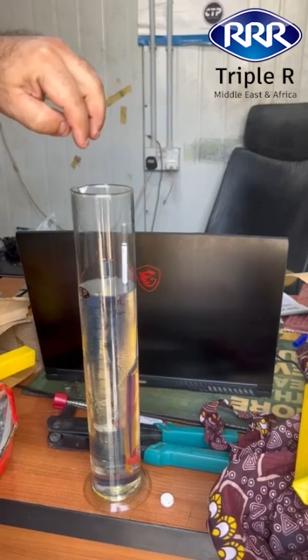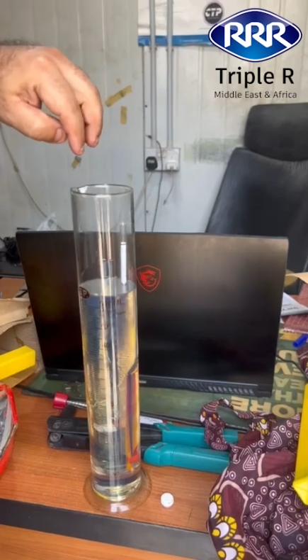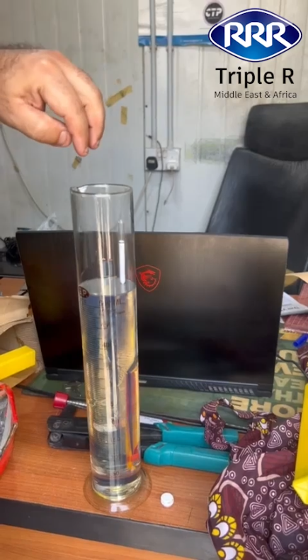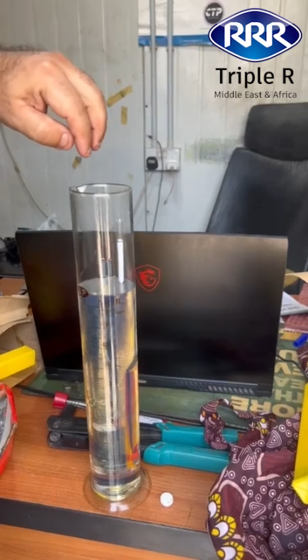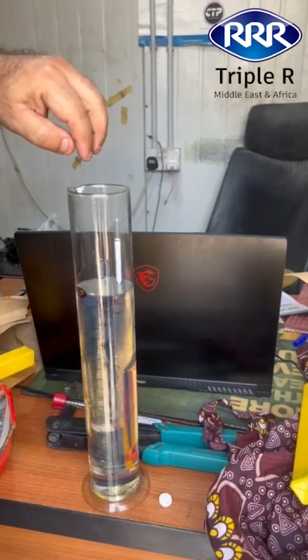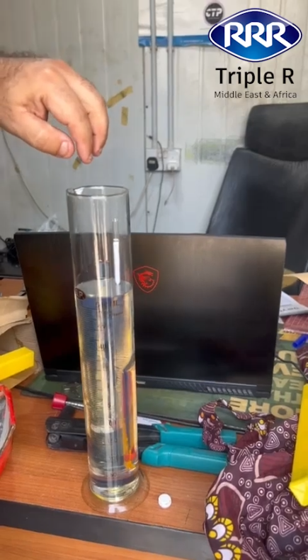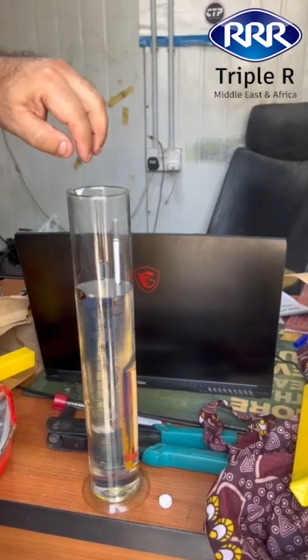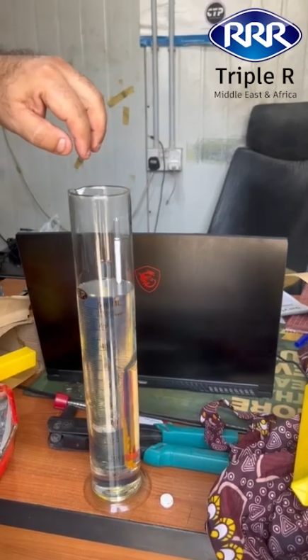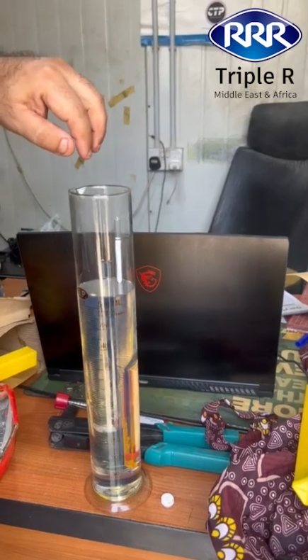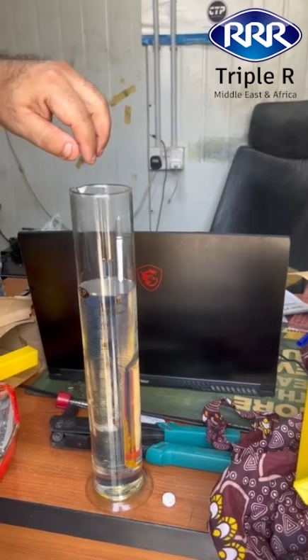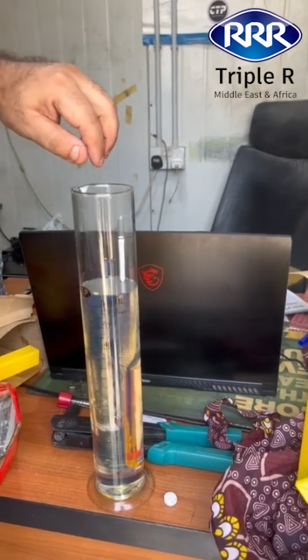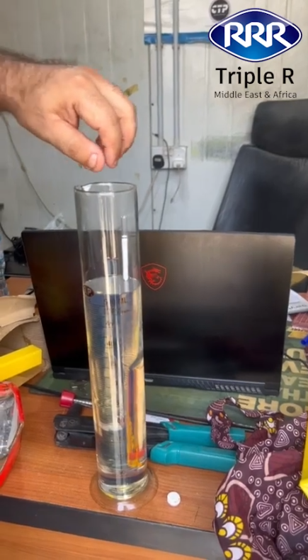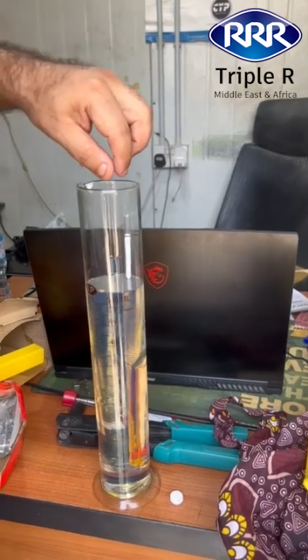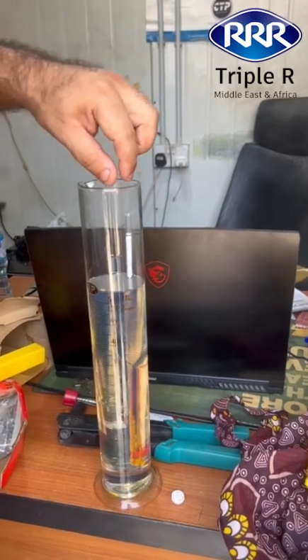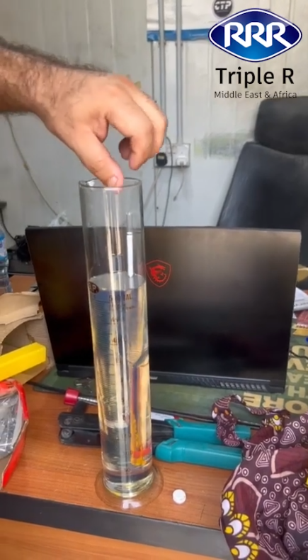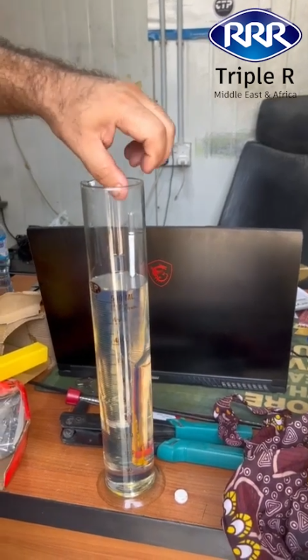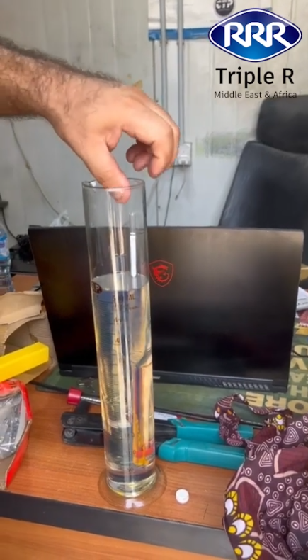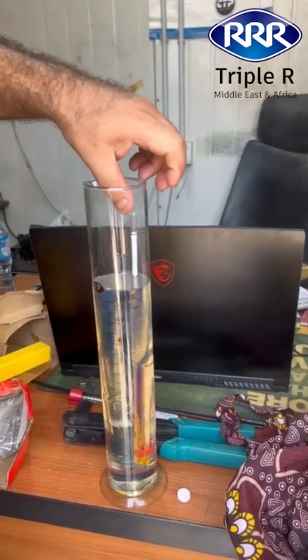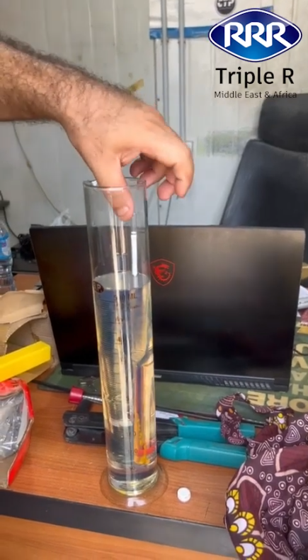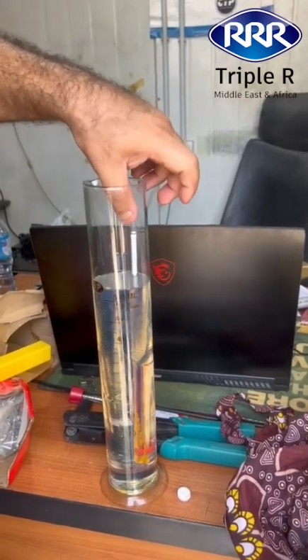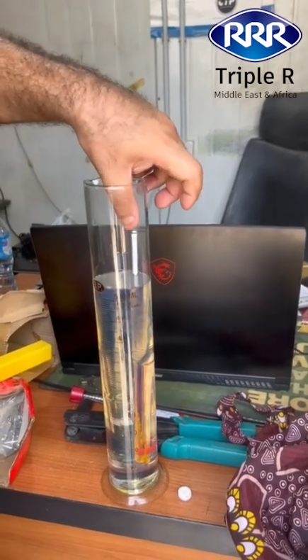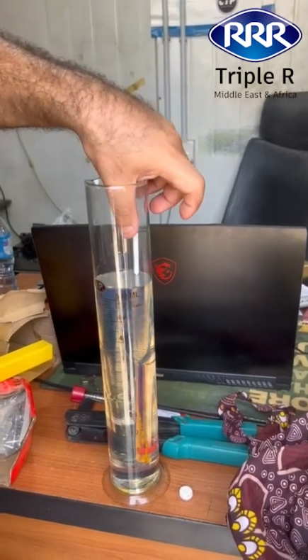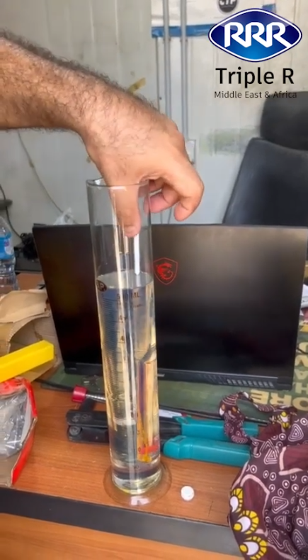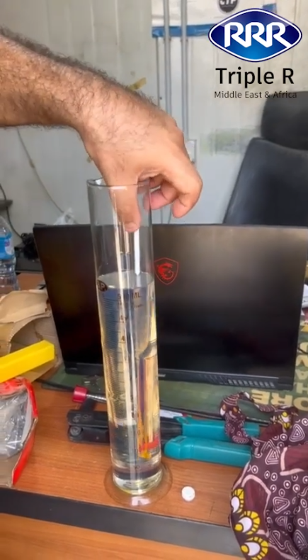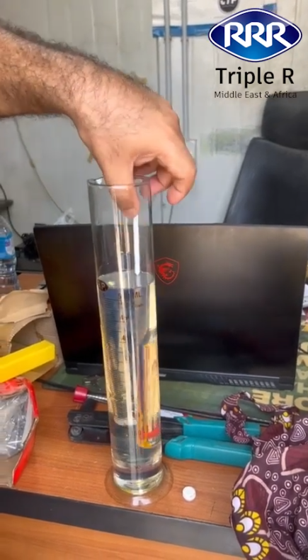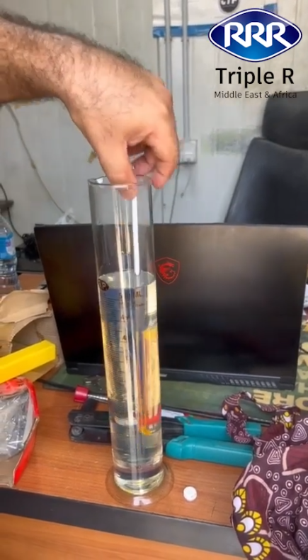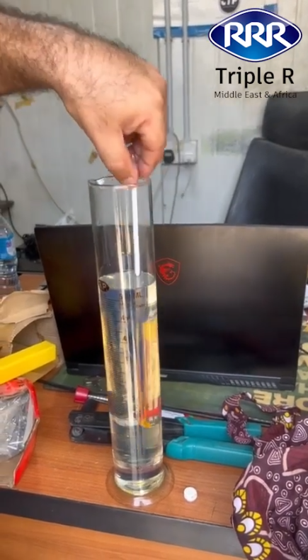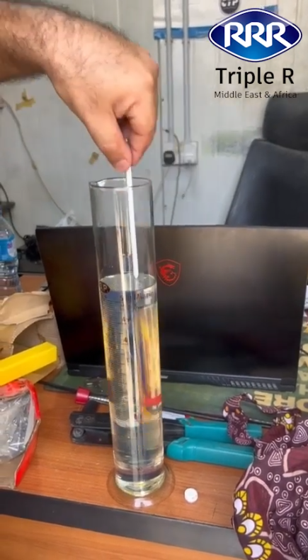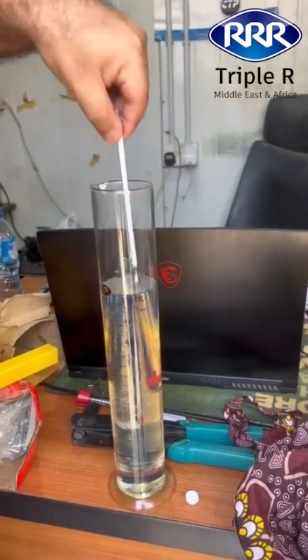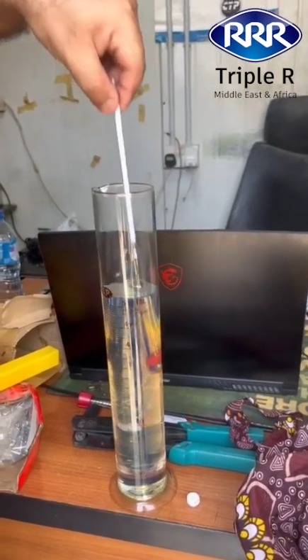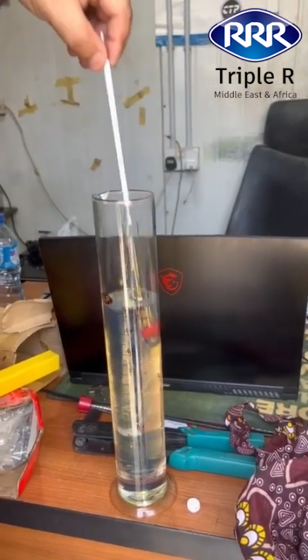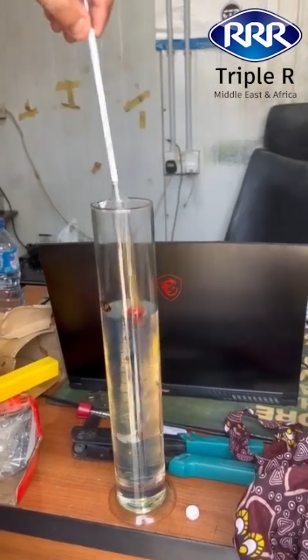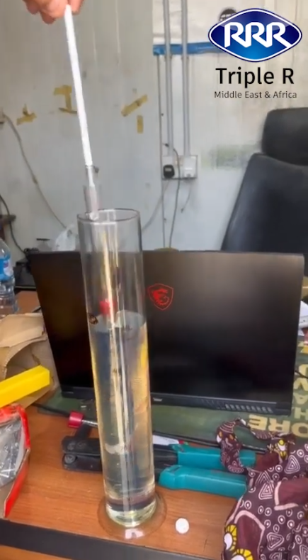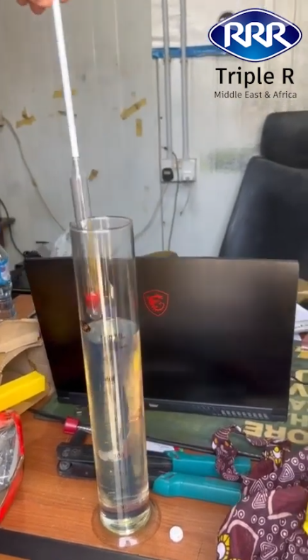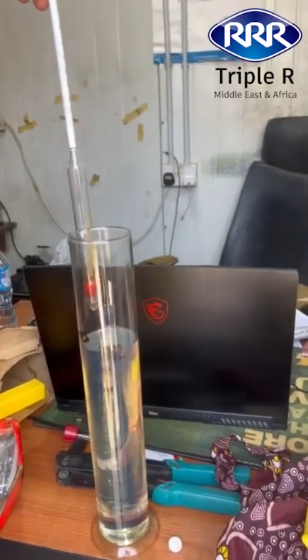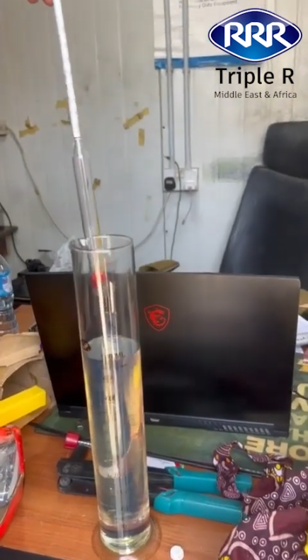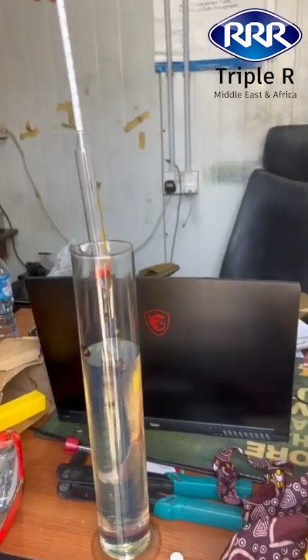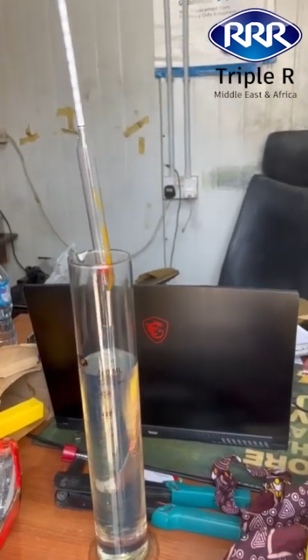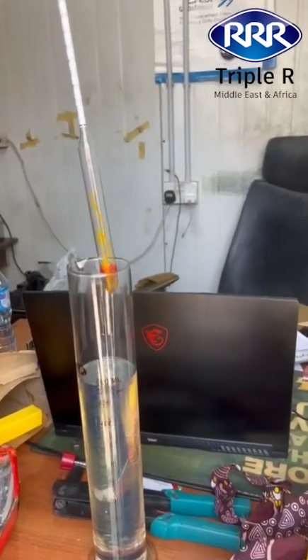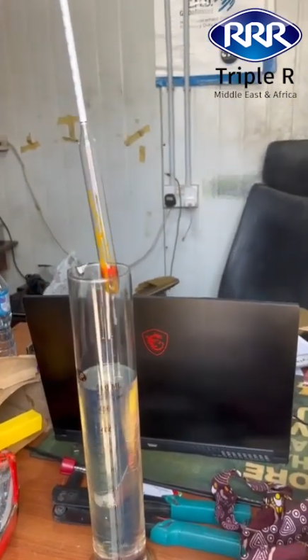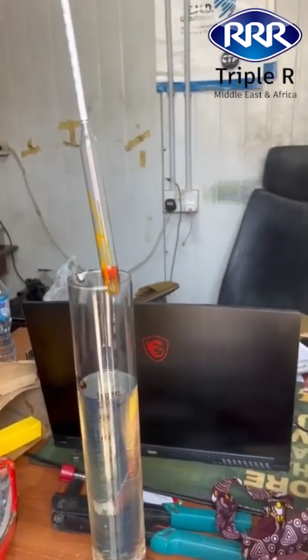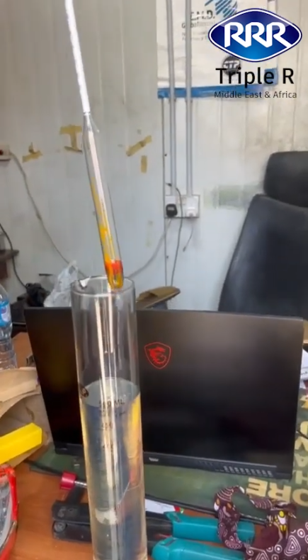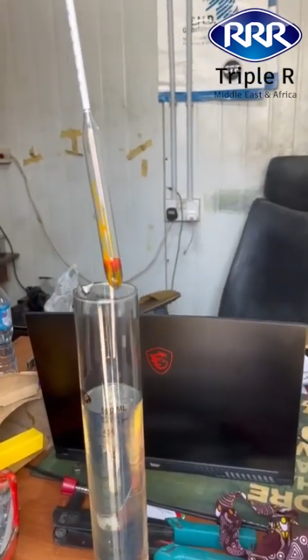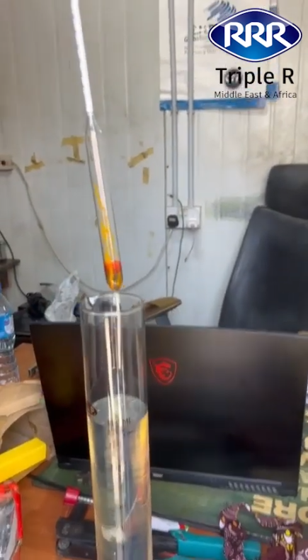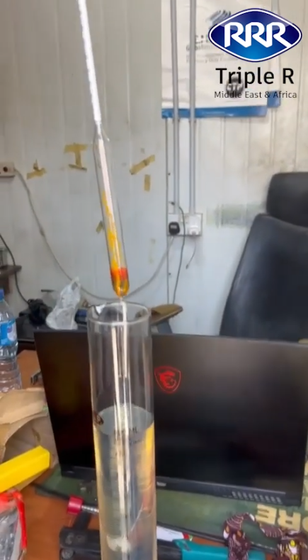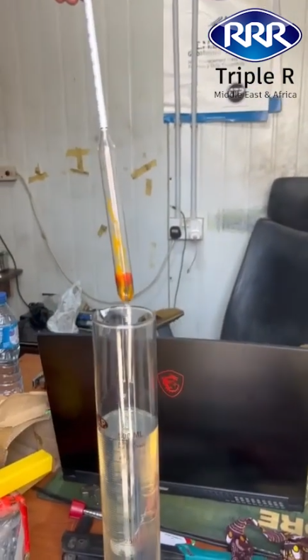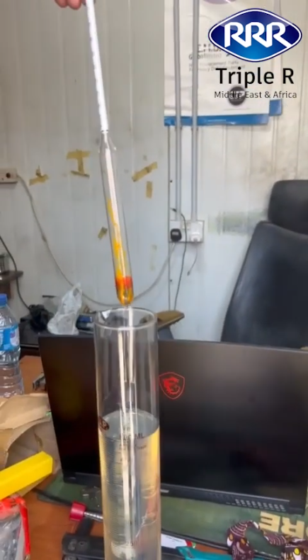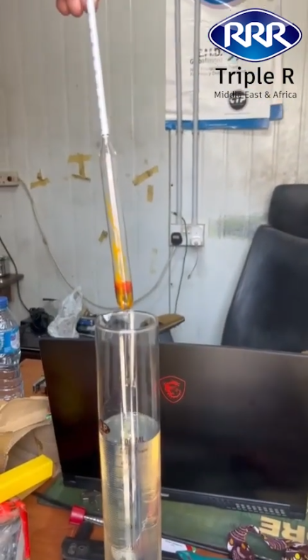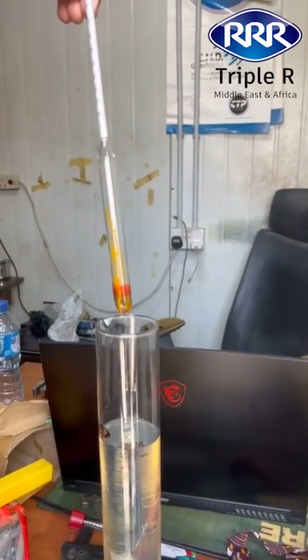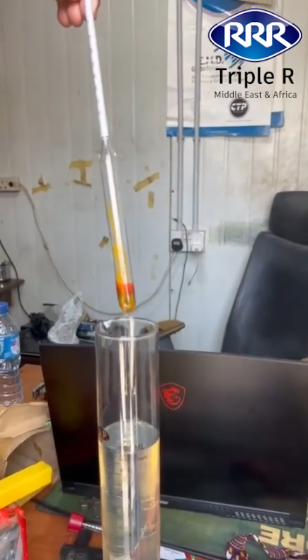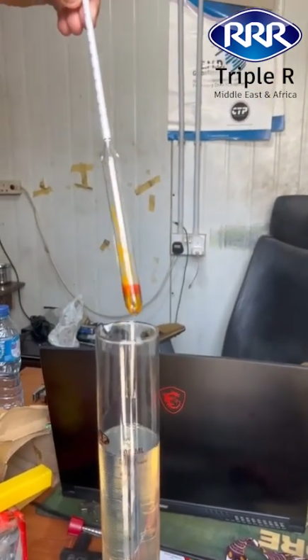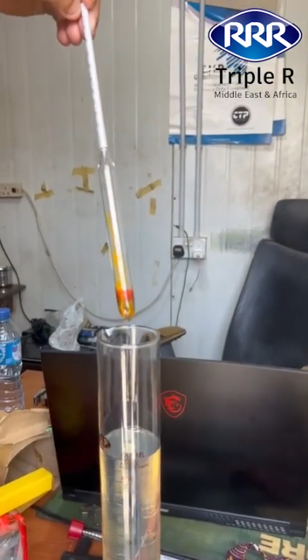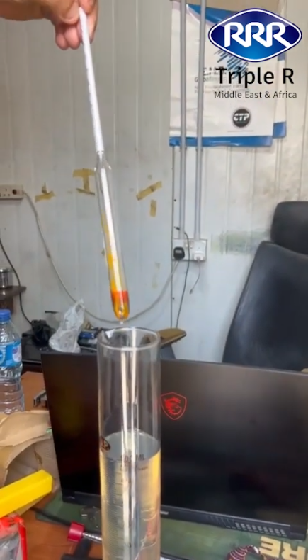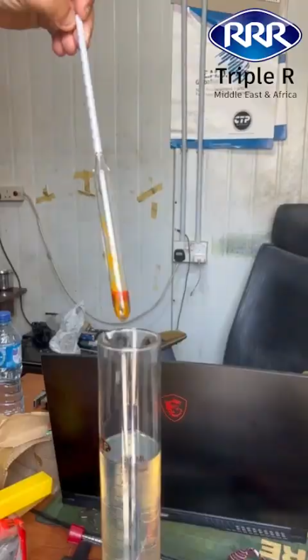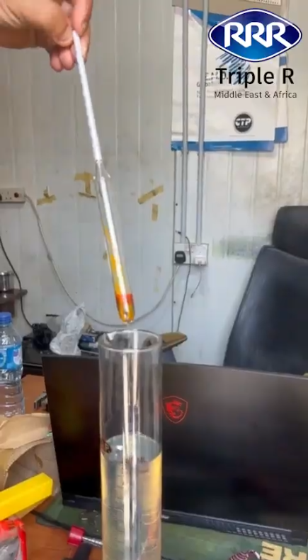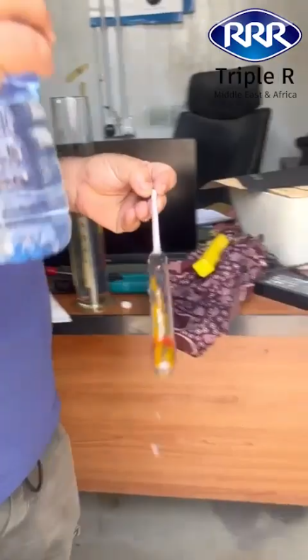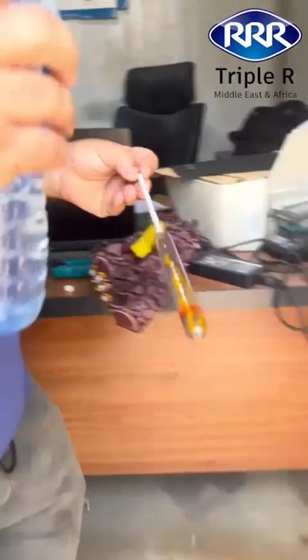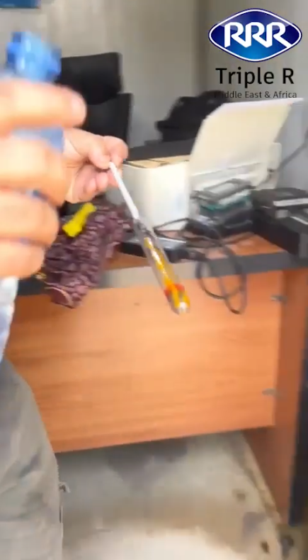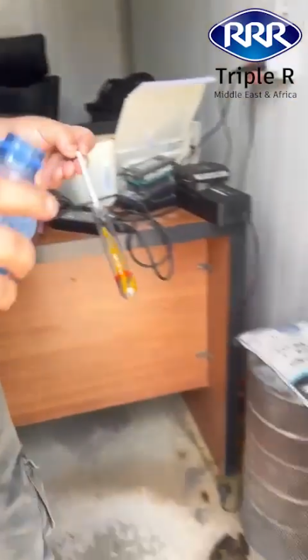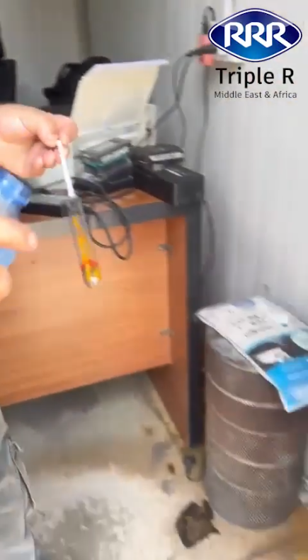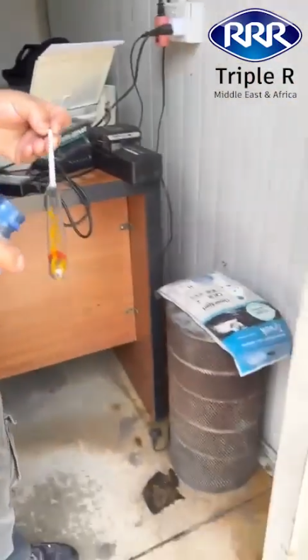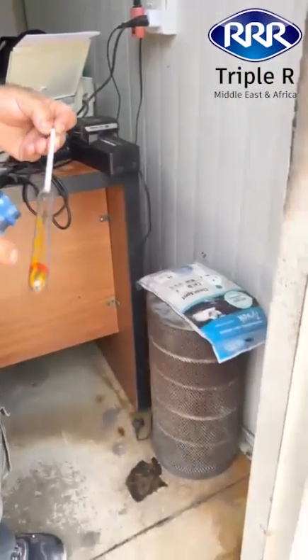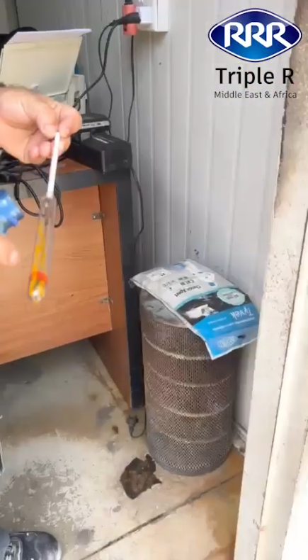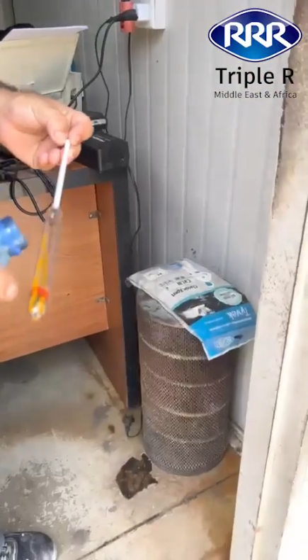We brought in what's considered new and clean diesel from the Nigerian market. First, we tested the fuel's density — it measured at 85.